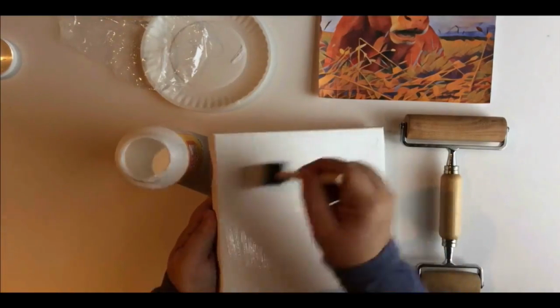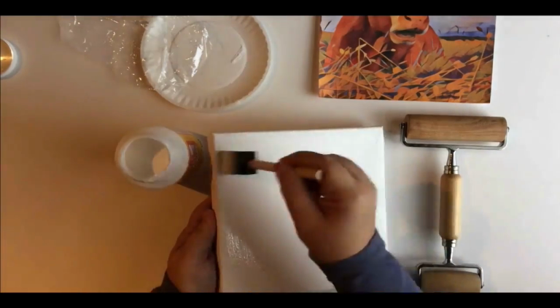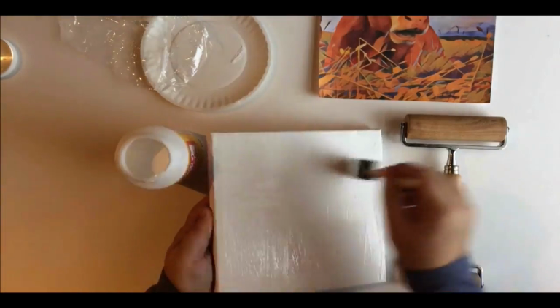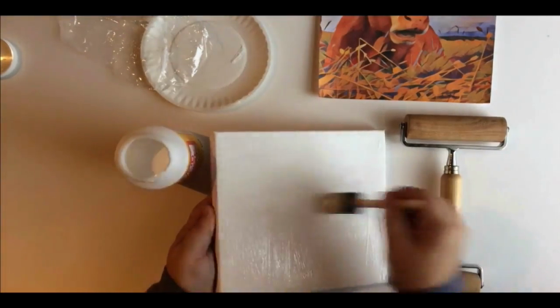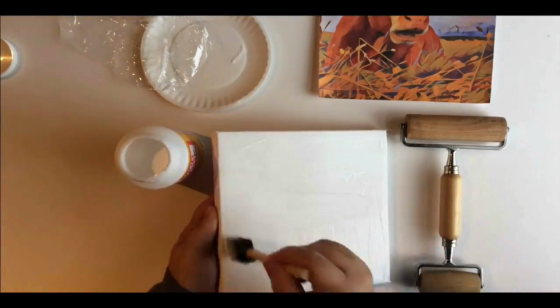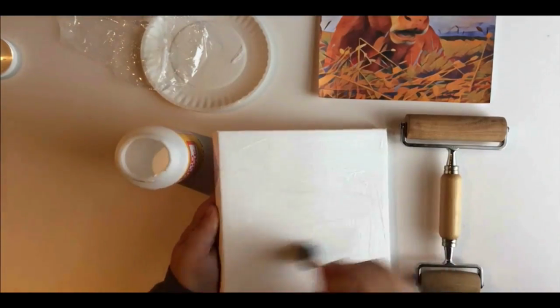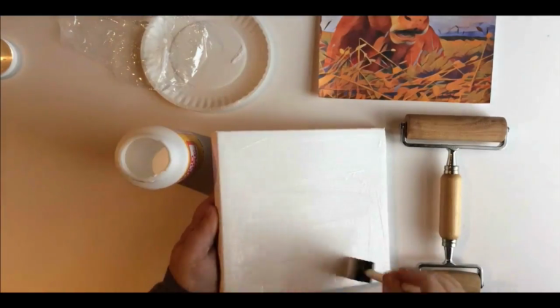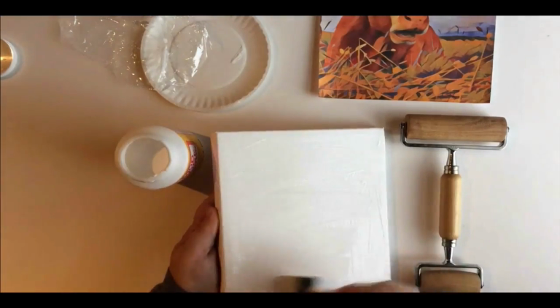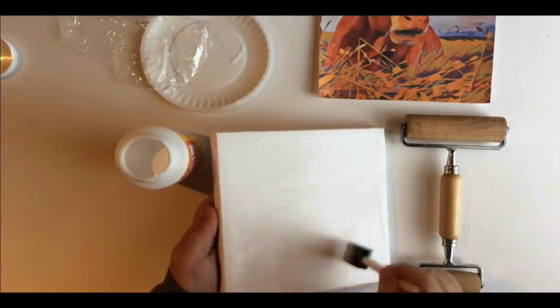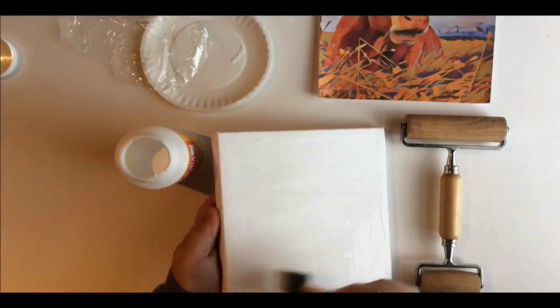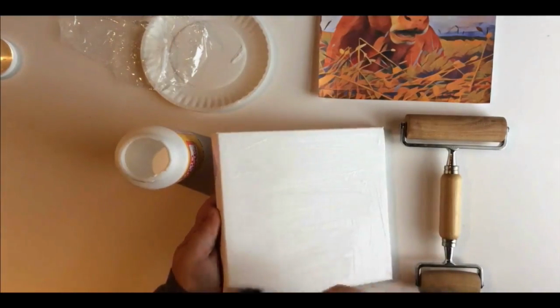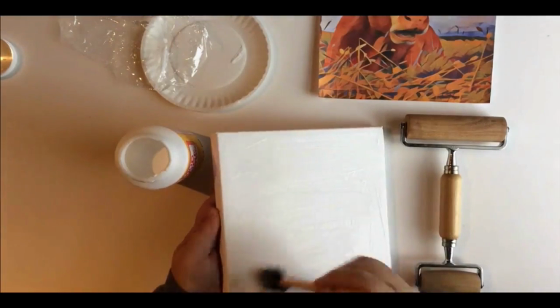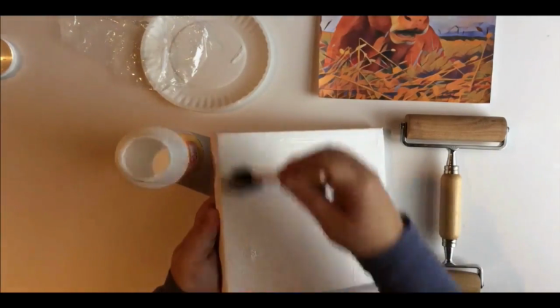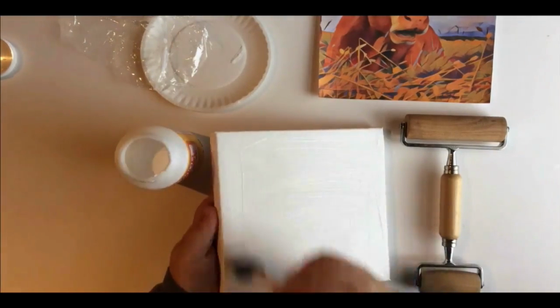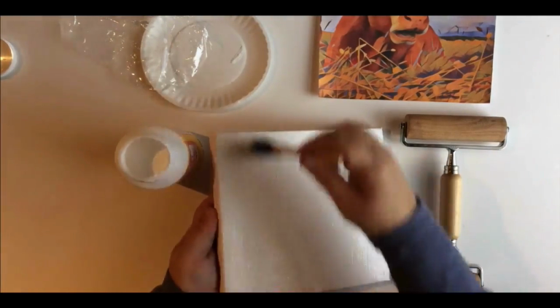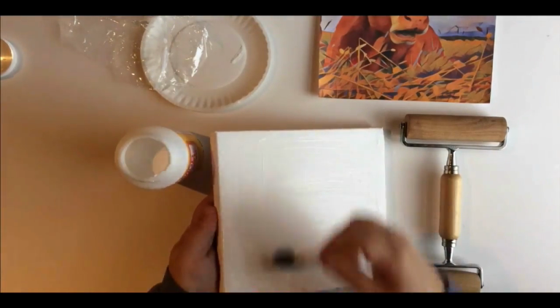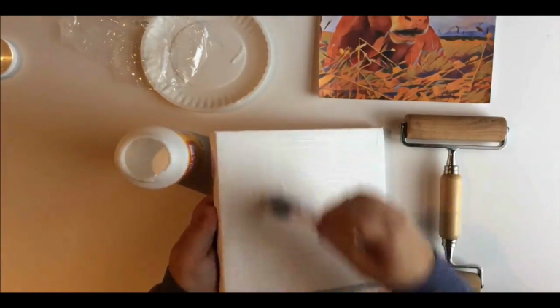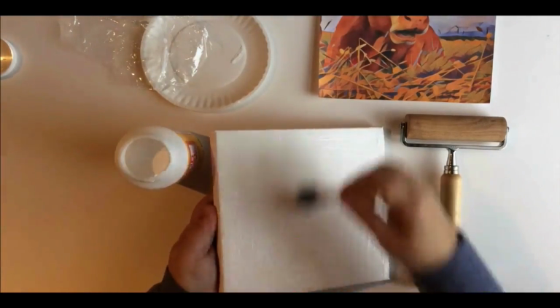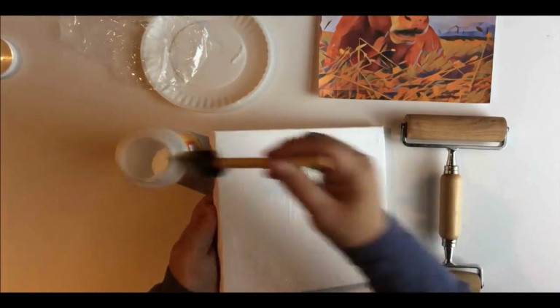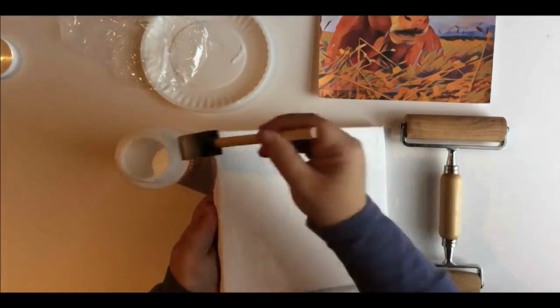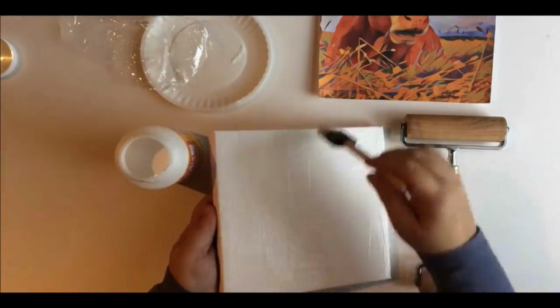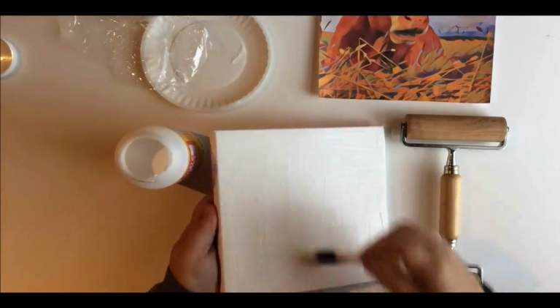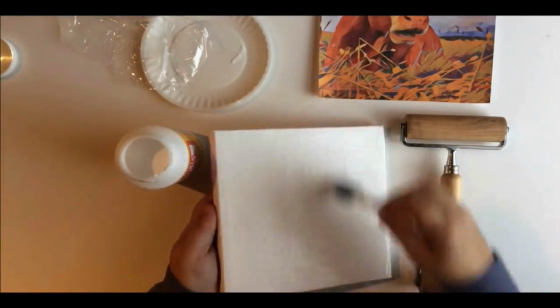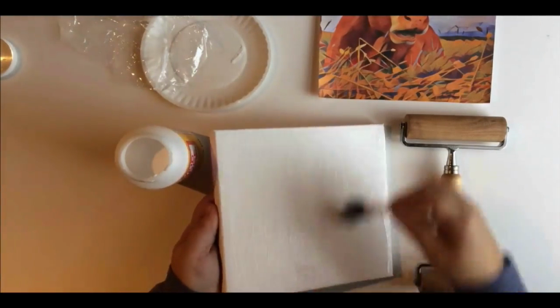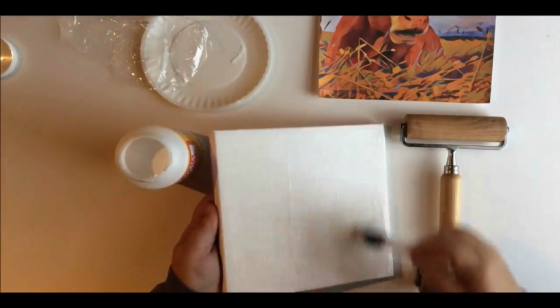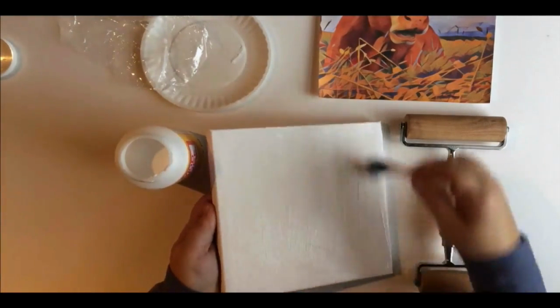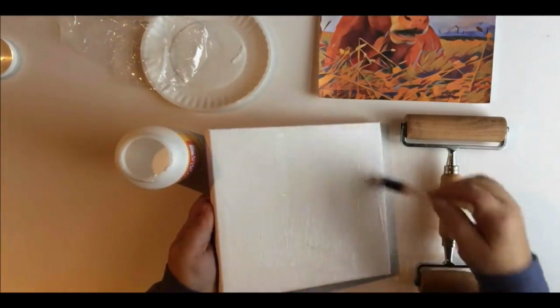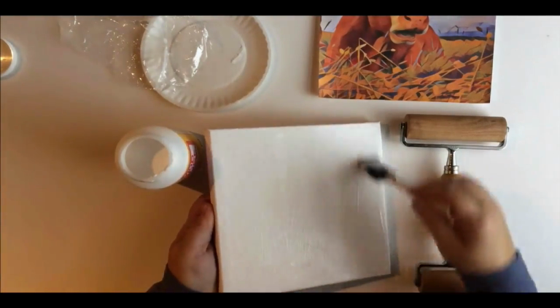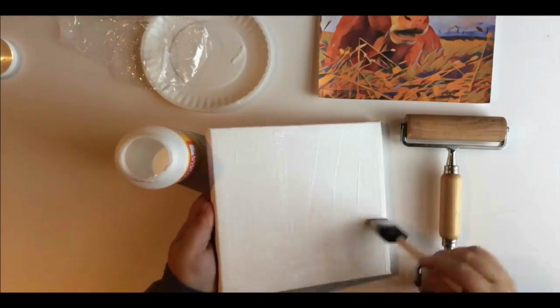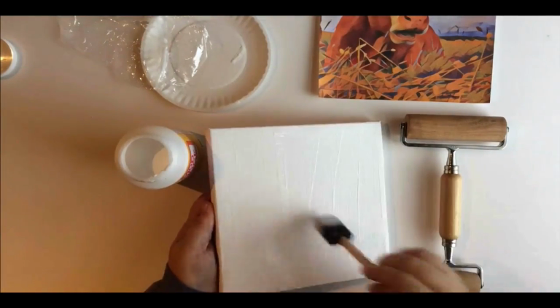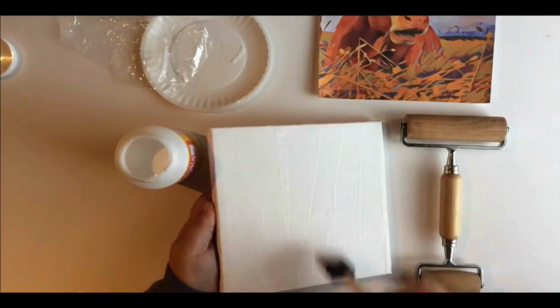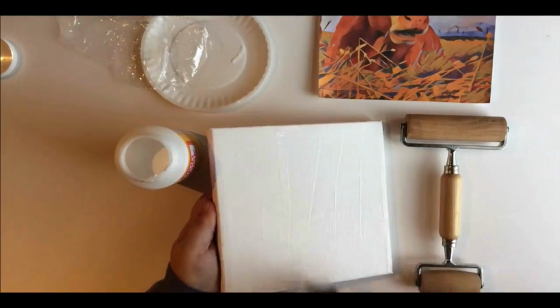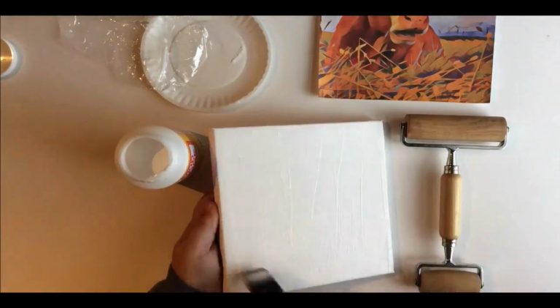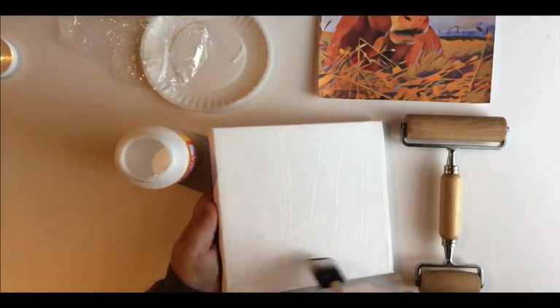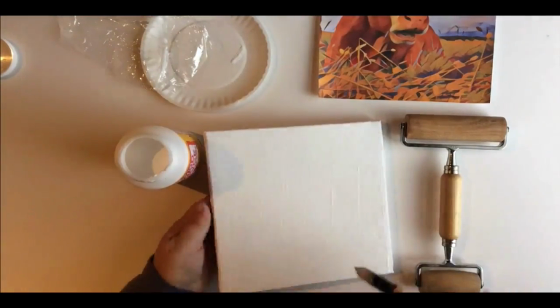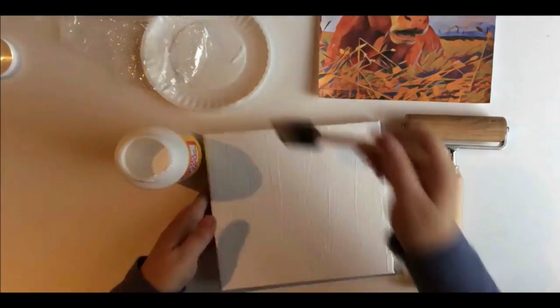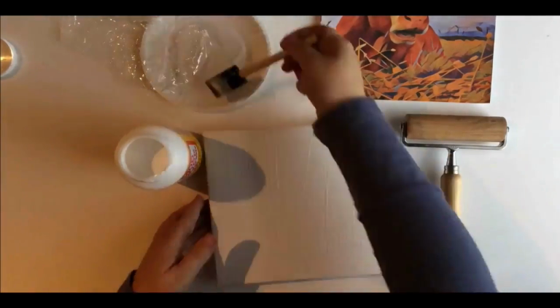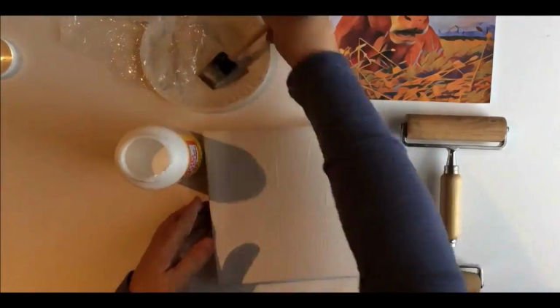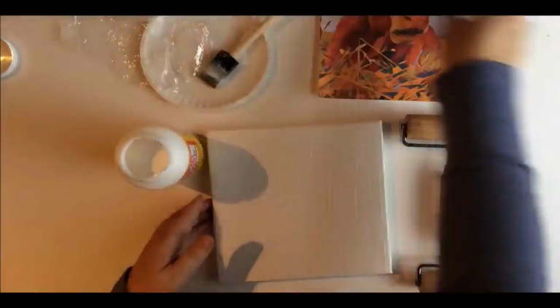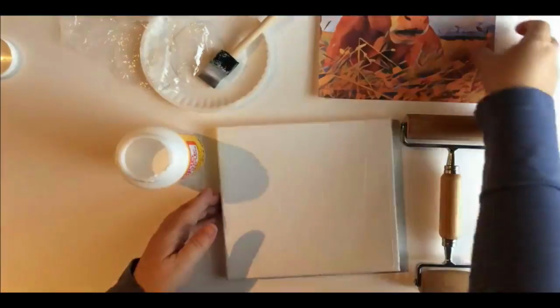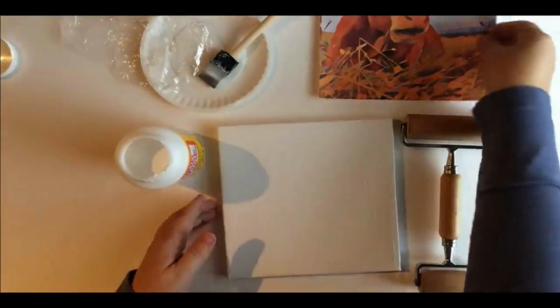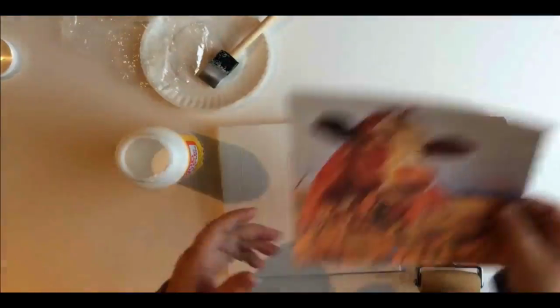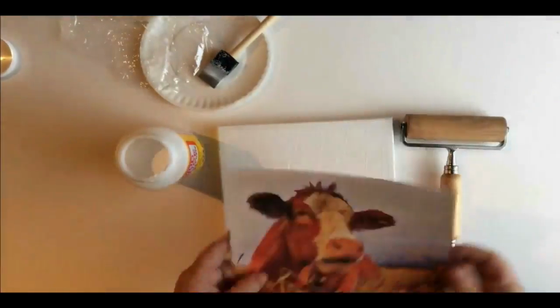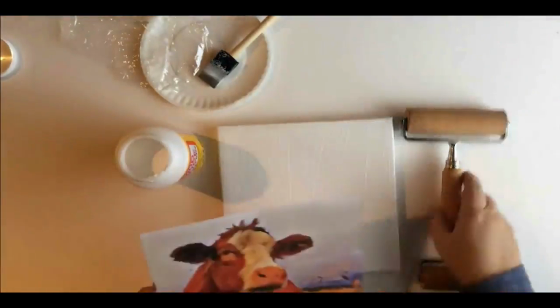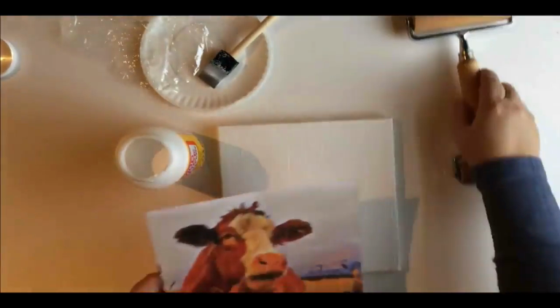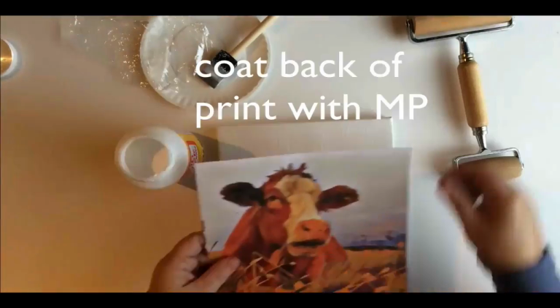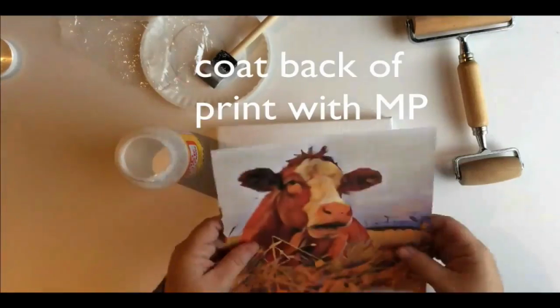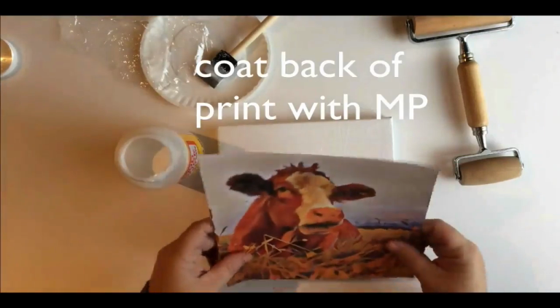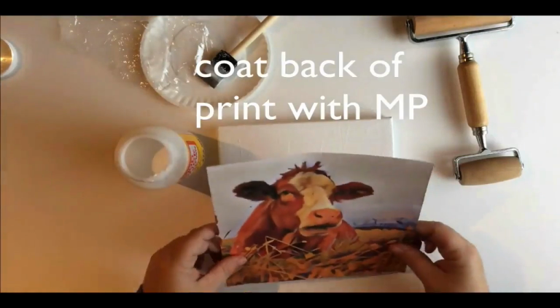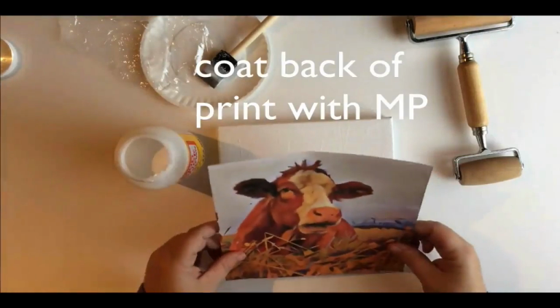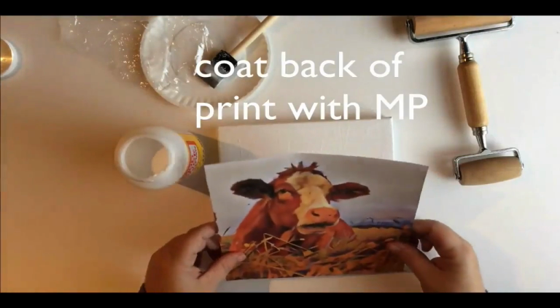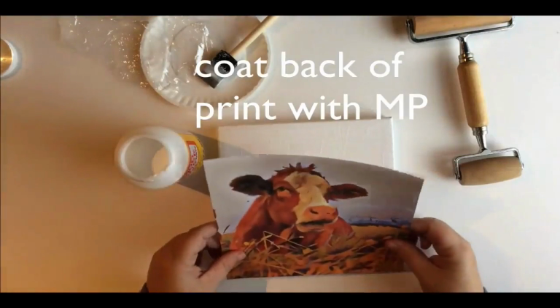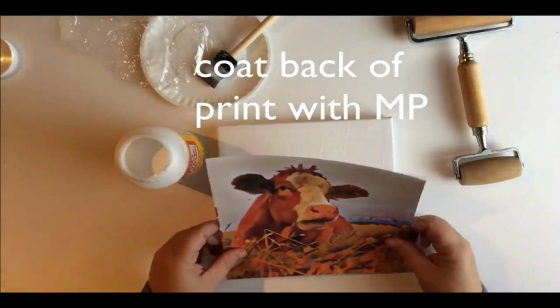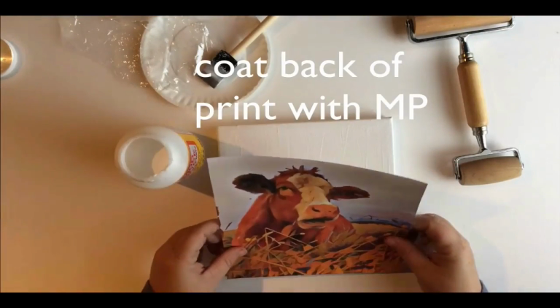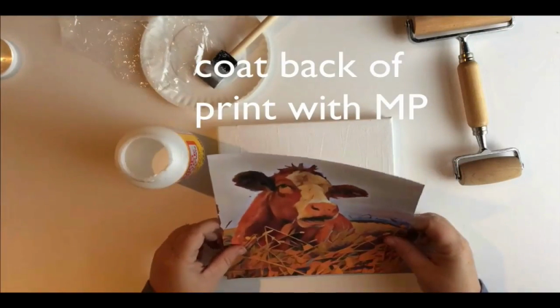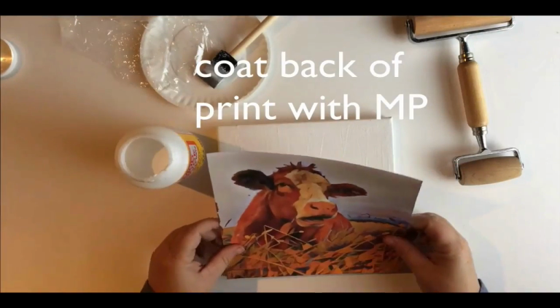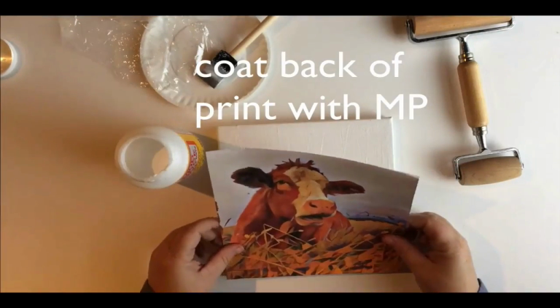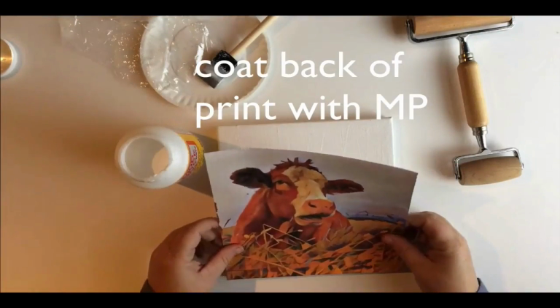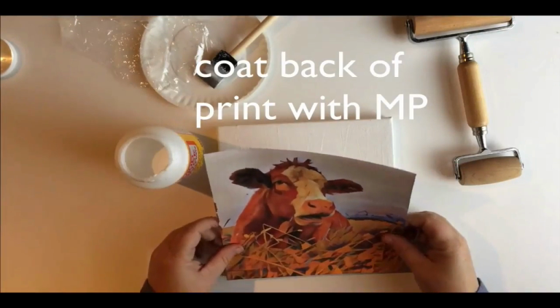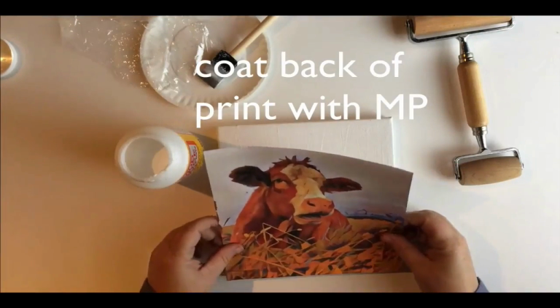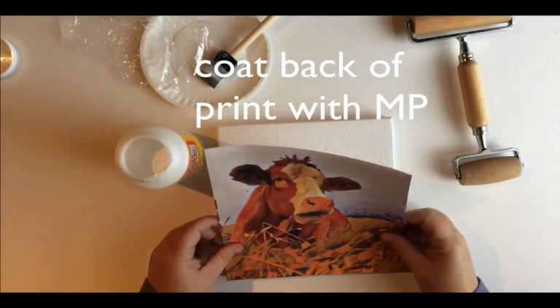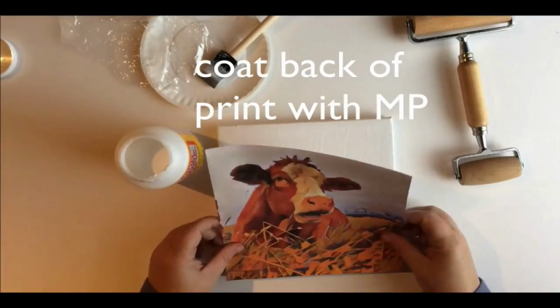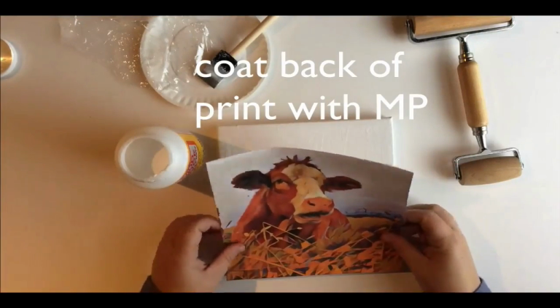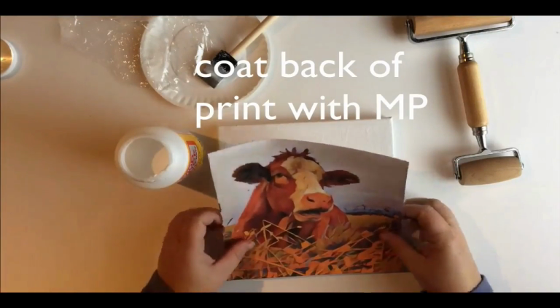You want the print size to be the same size as your canvas. I had an 8 inch. You might want to start with a 6 inch.